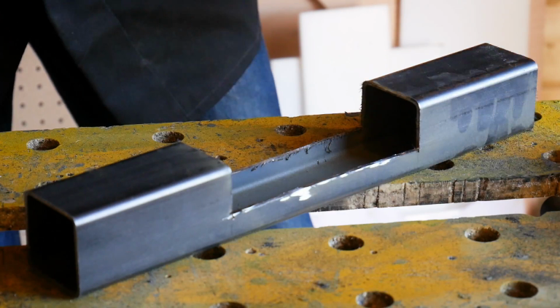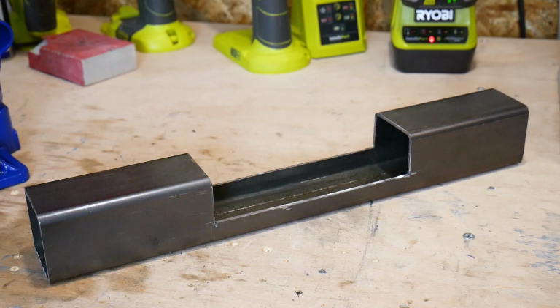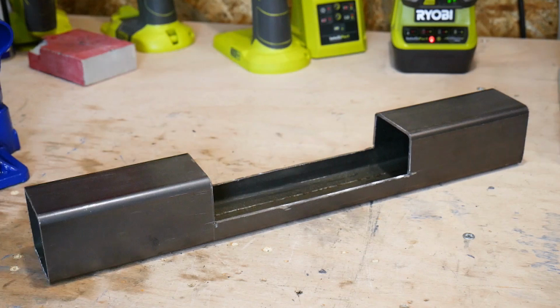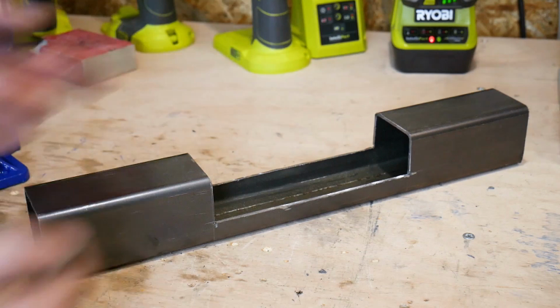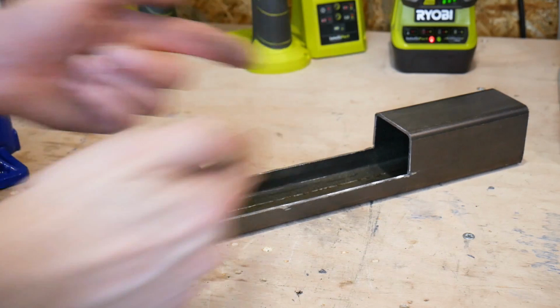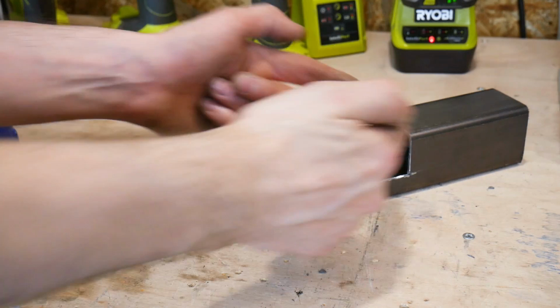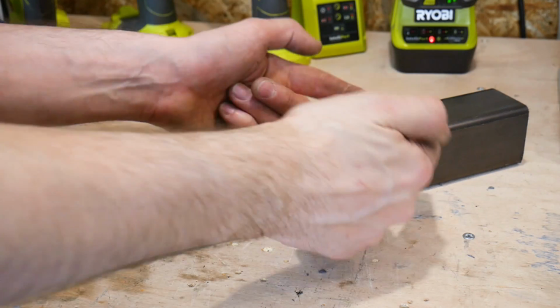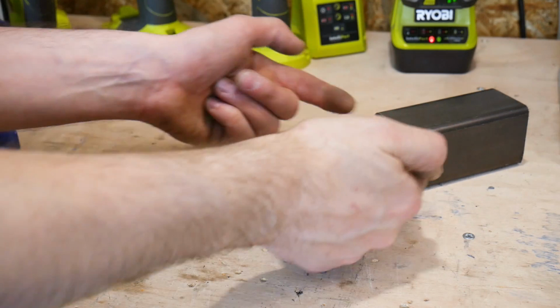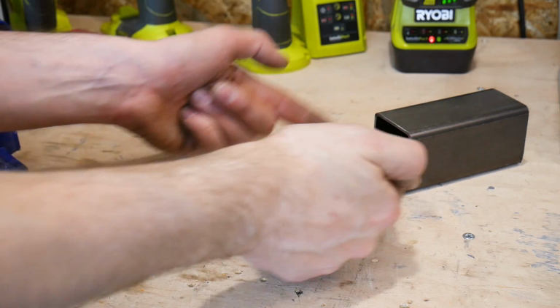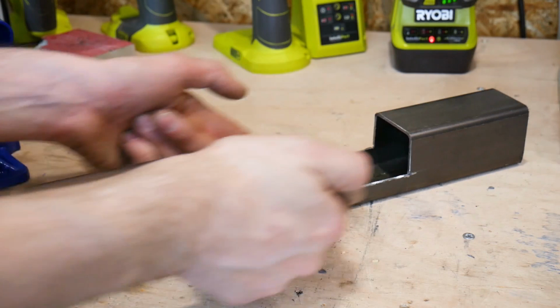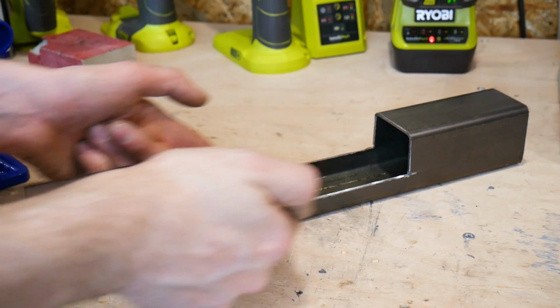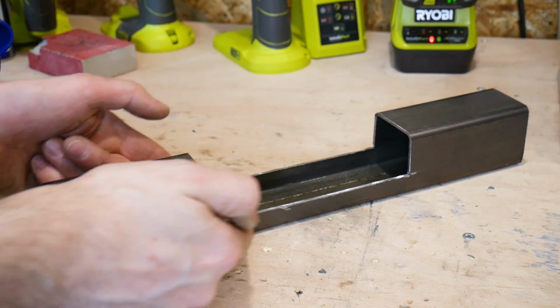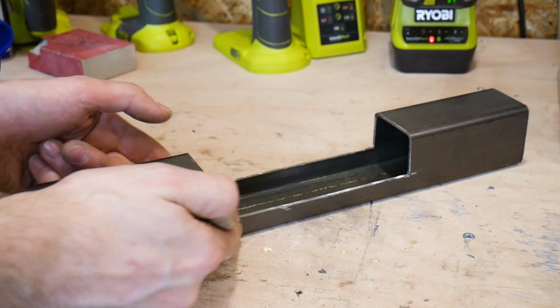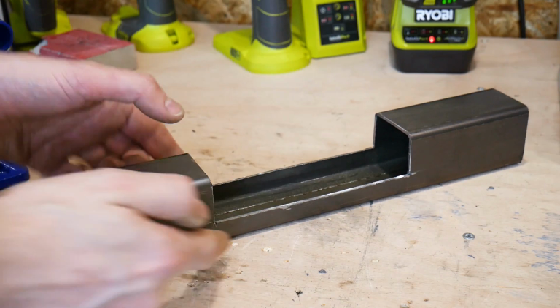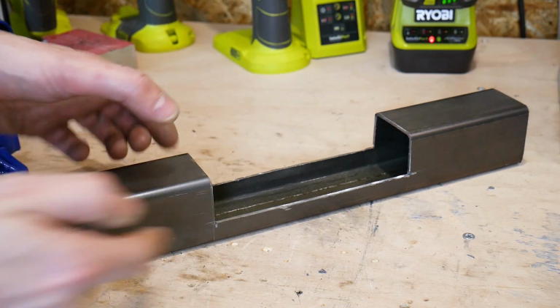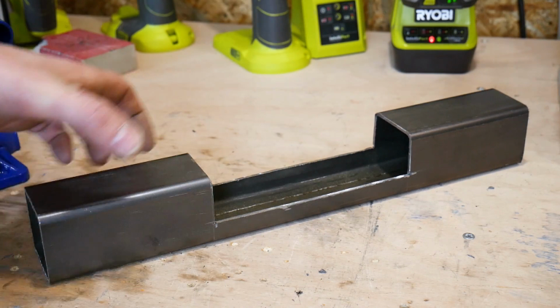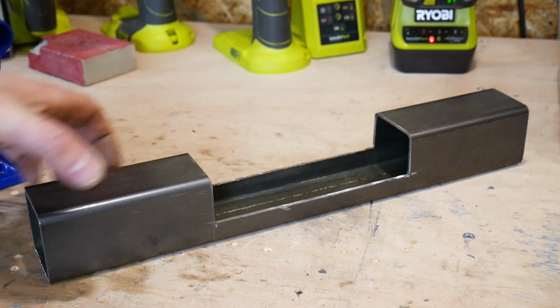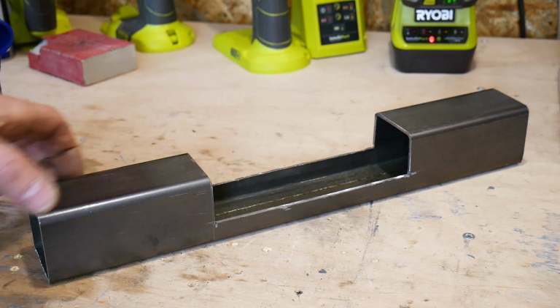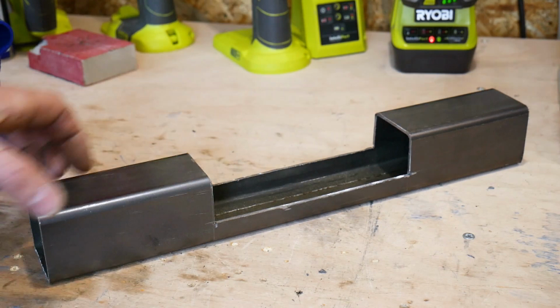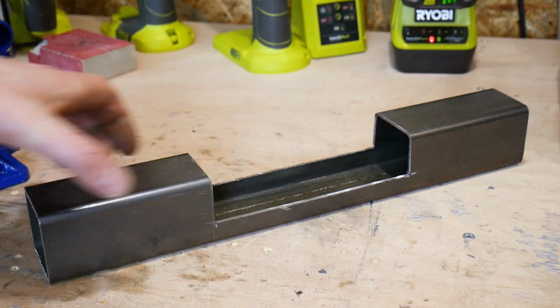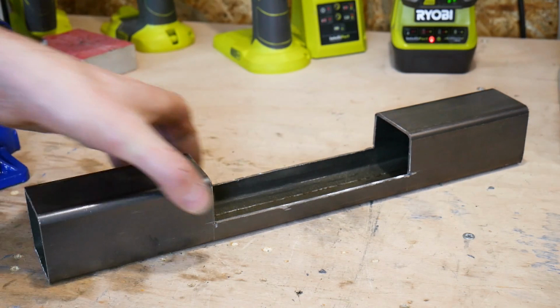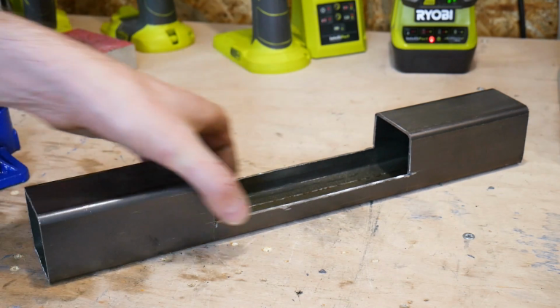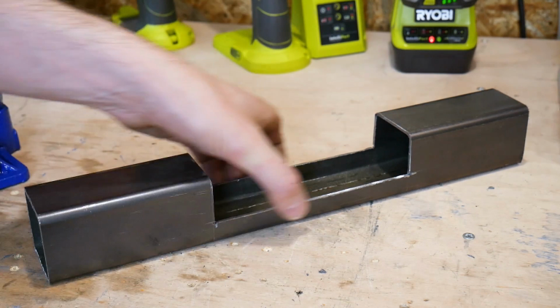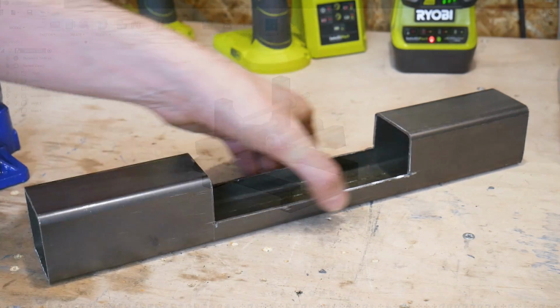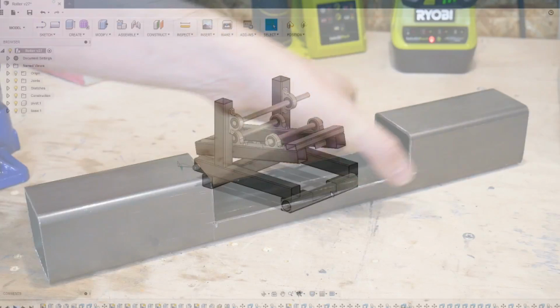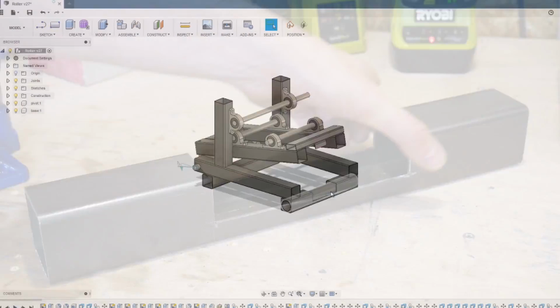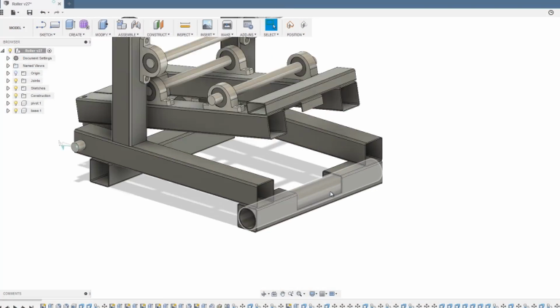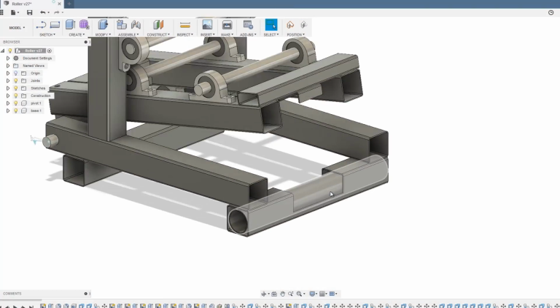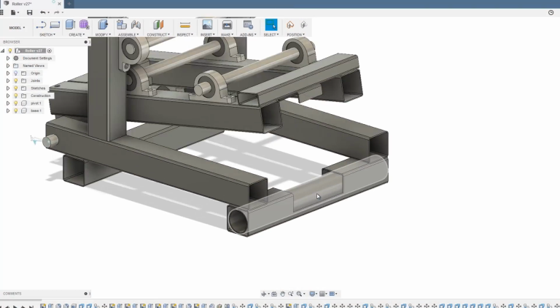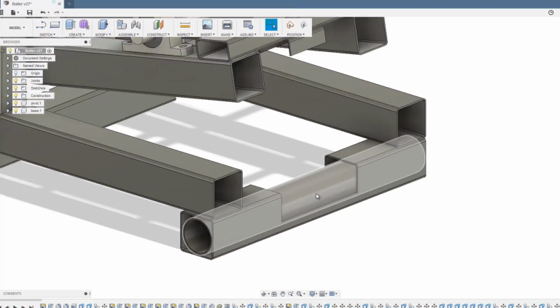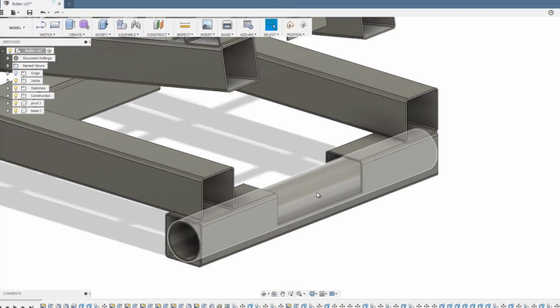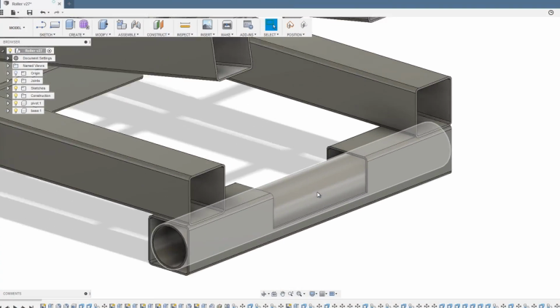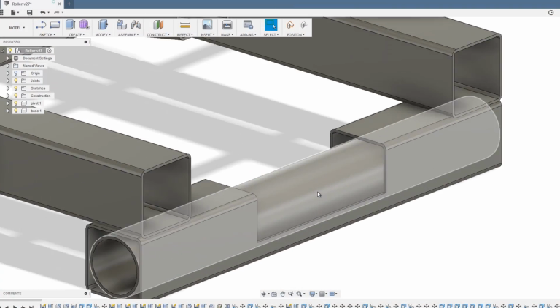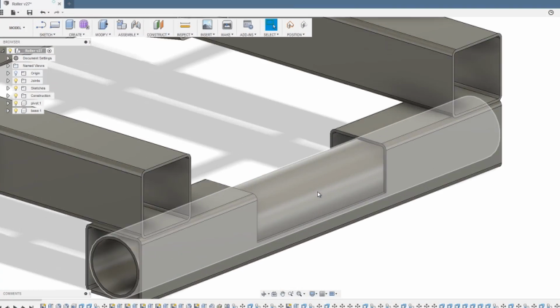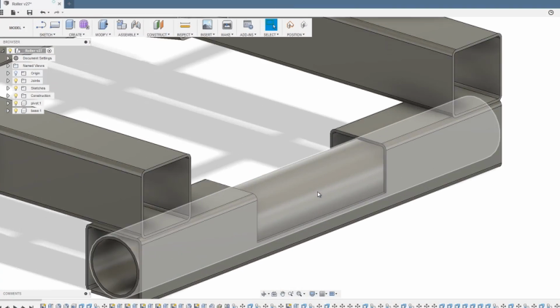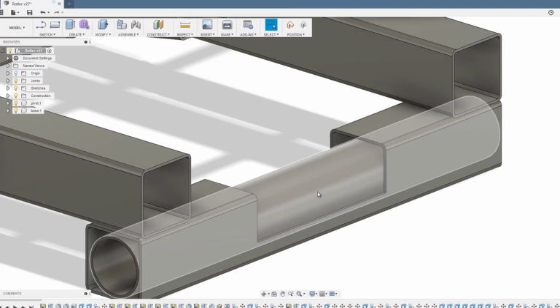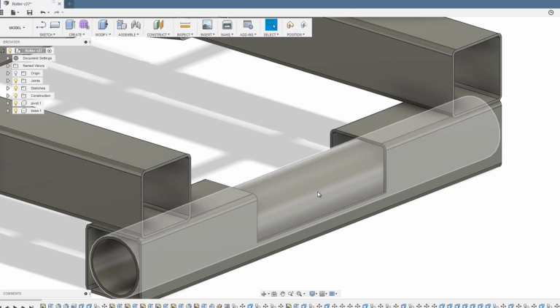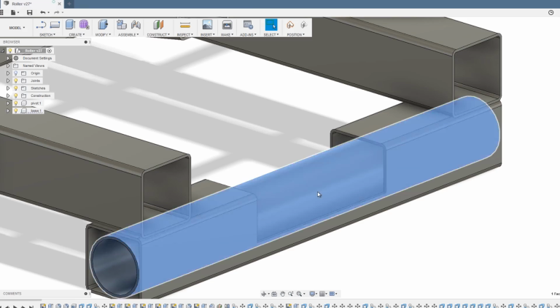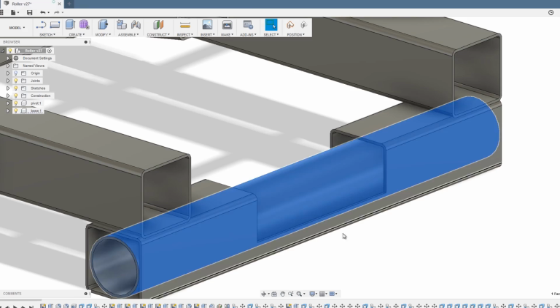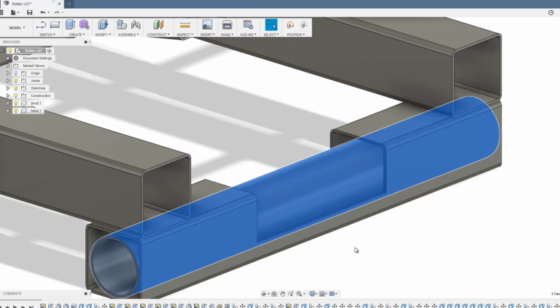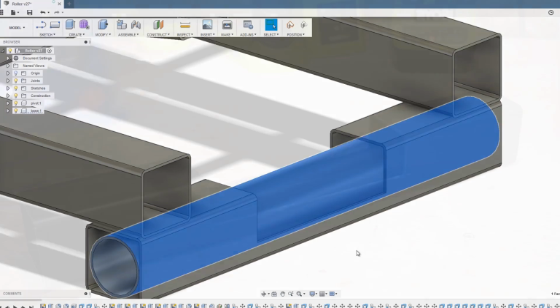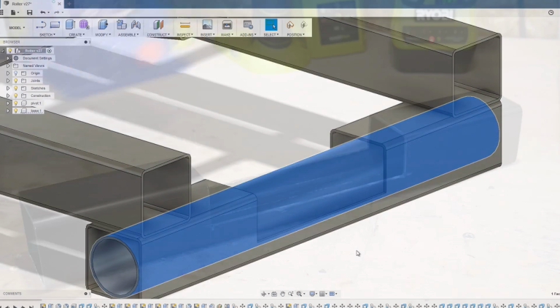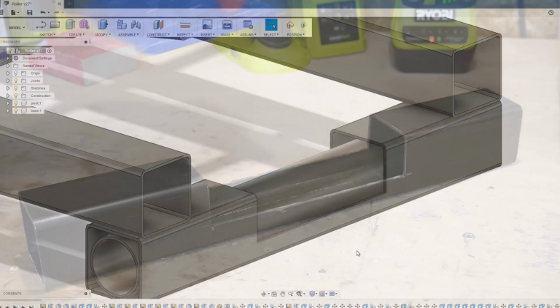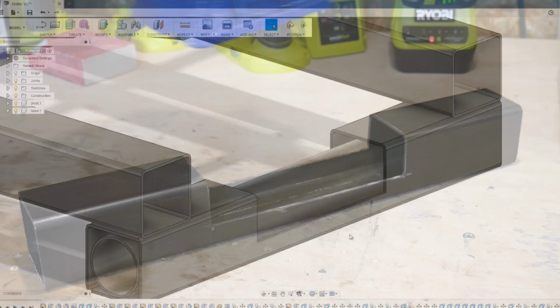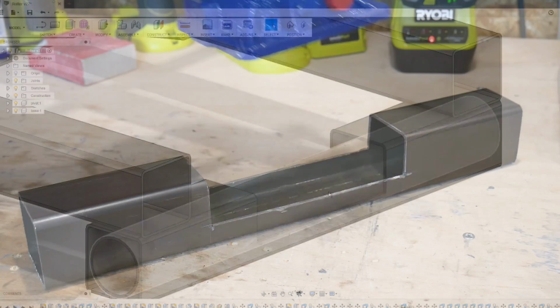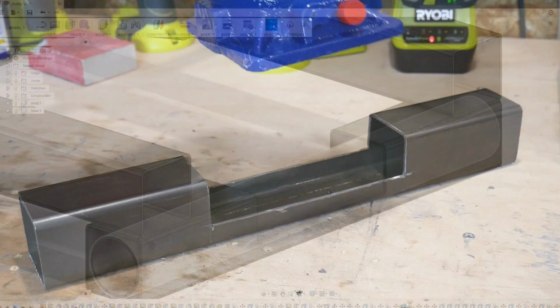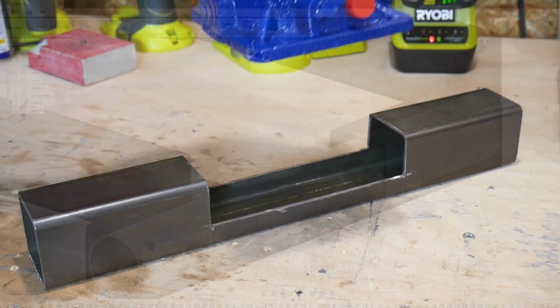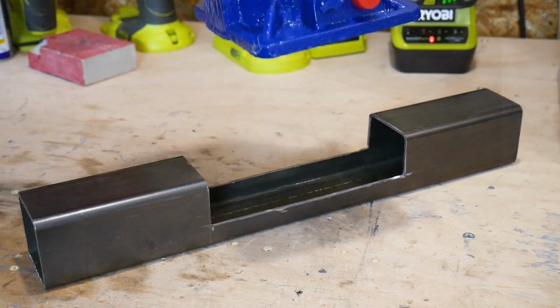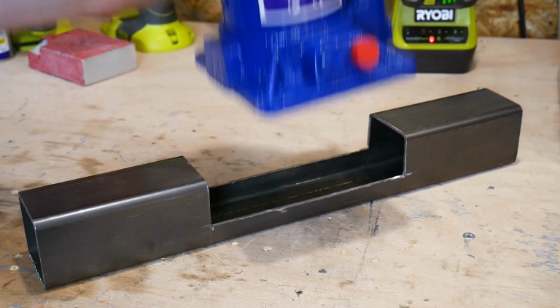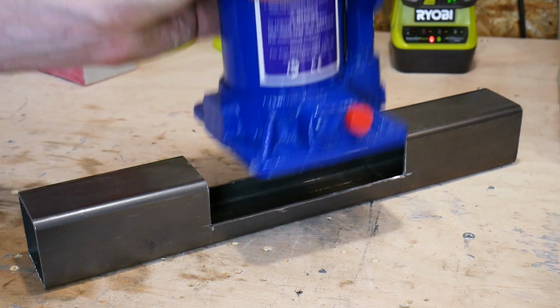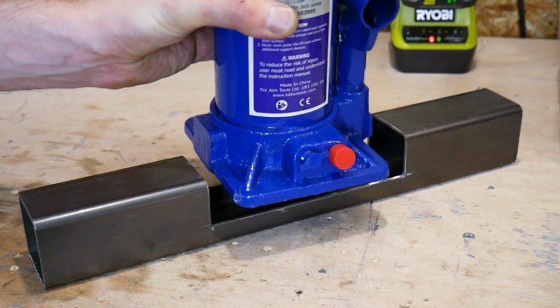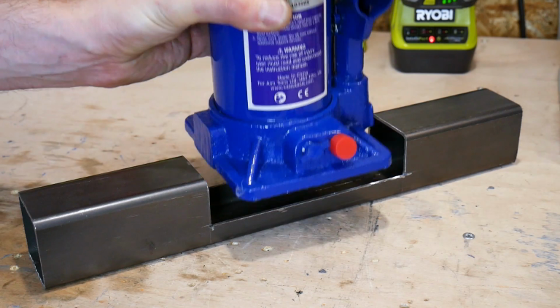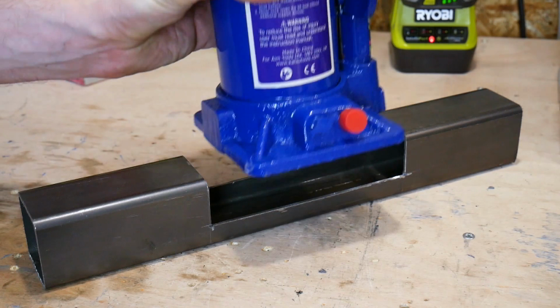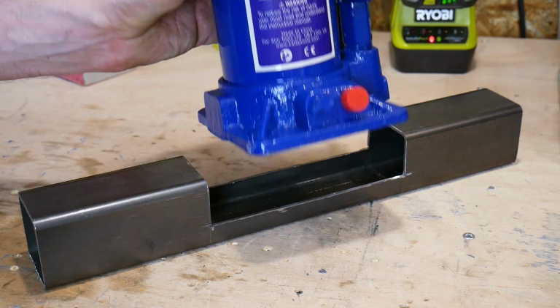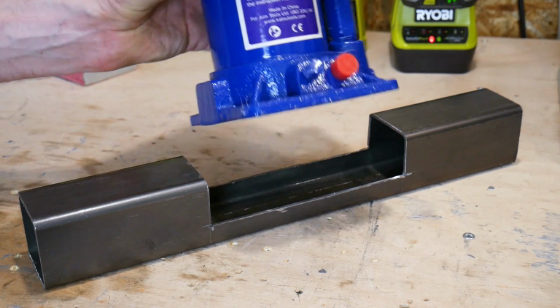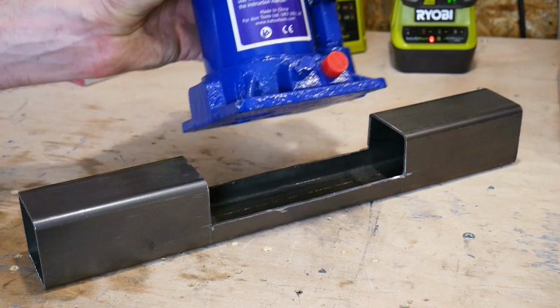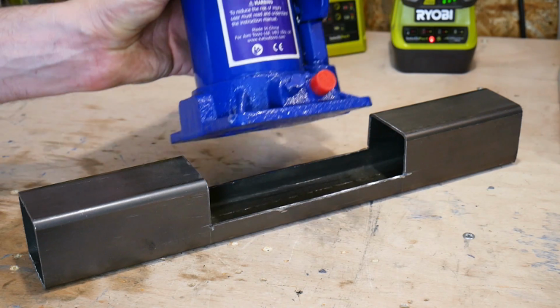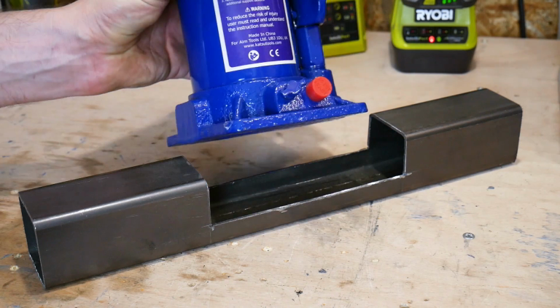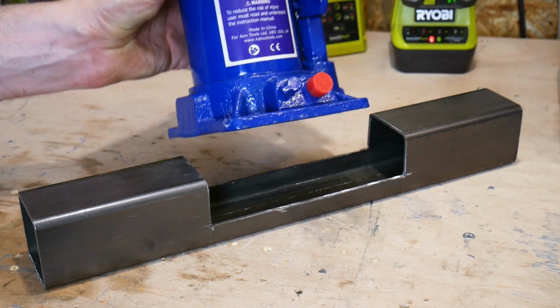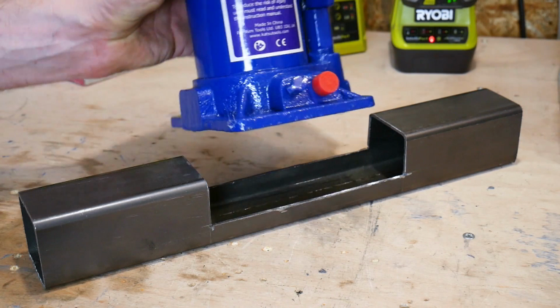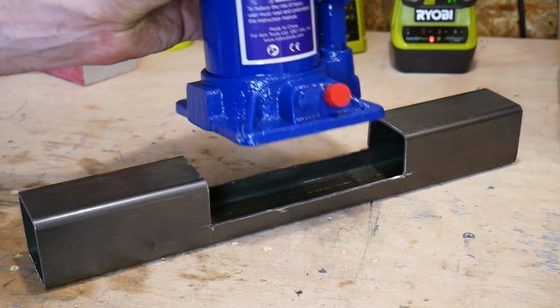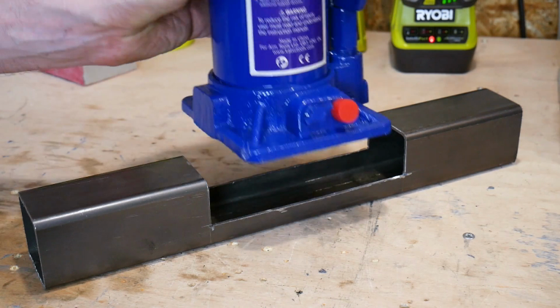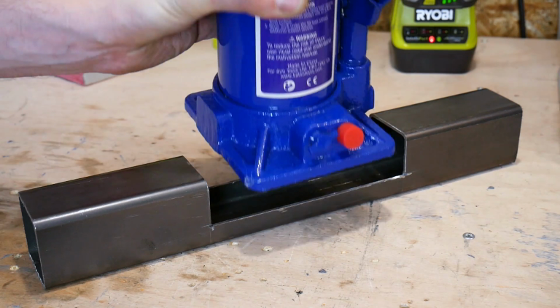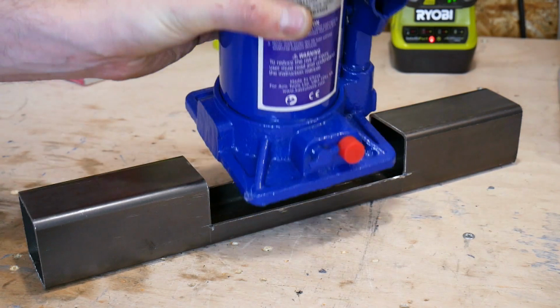I've cut this piece out here so we can weld in a piece of steel tubing, and that's going to make a pivot point so my bottle jack has something to sit on.